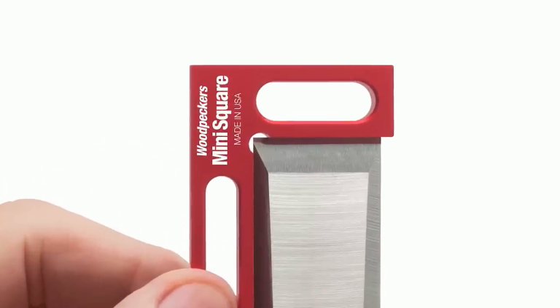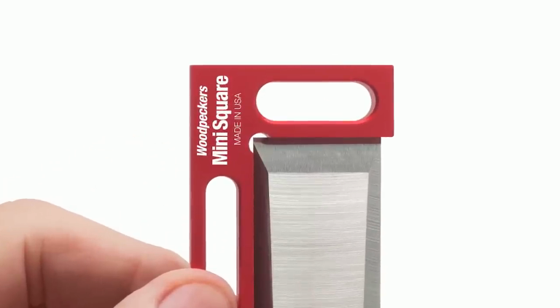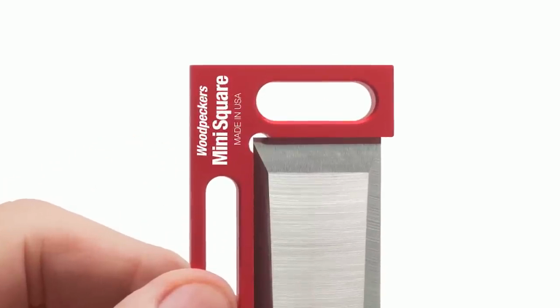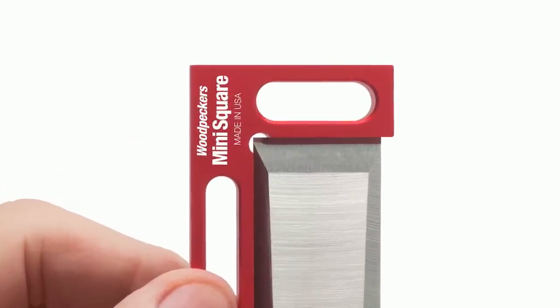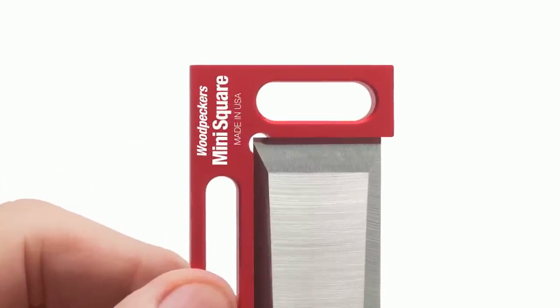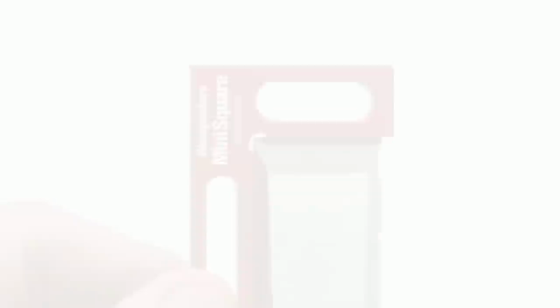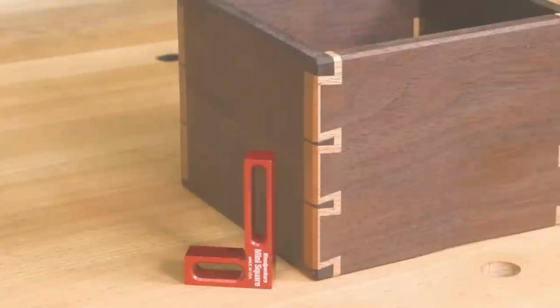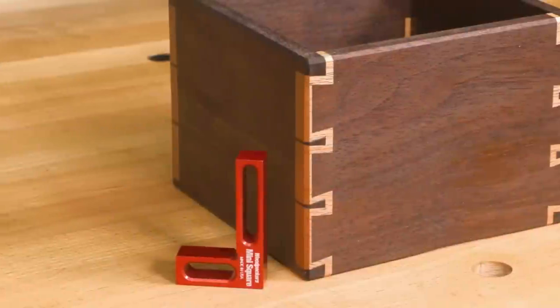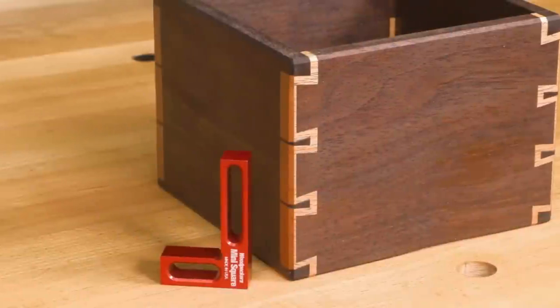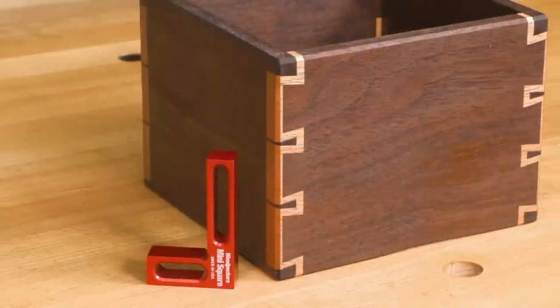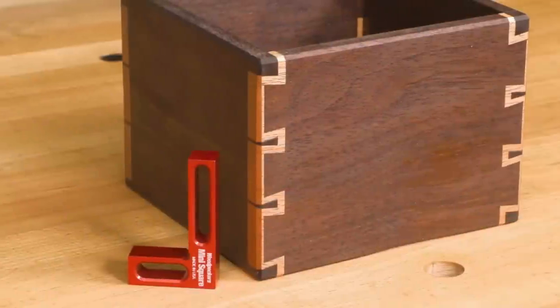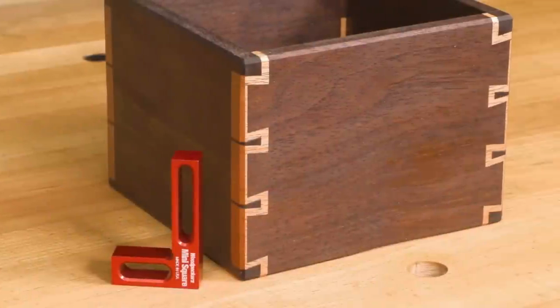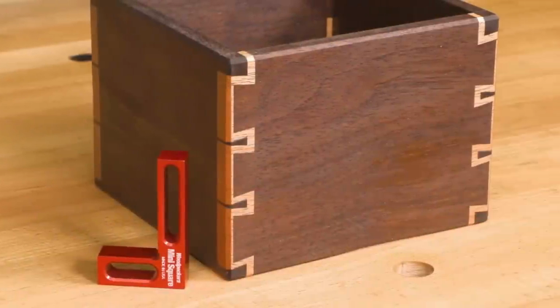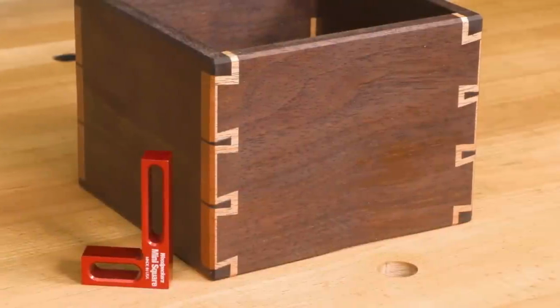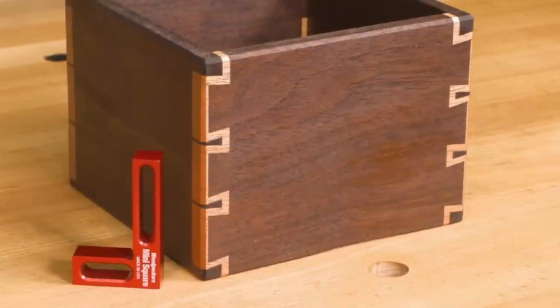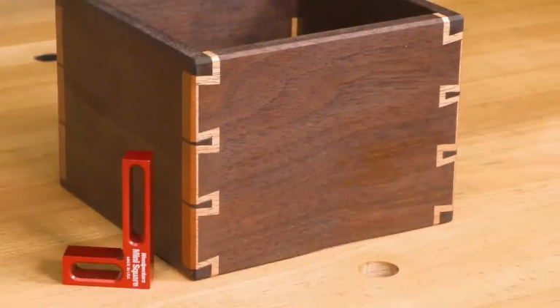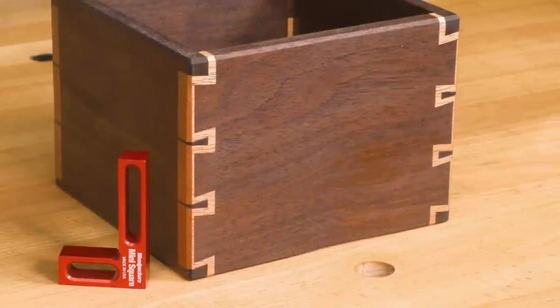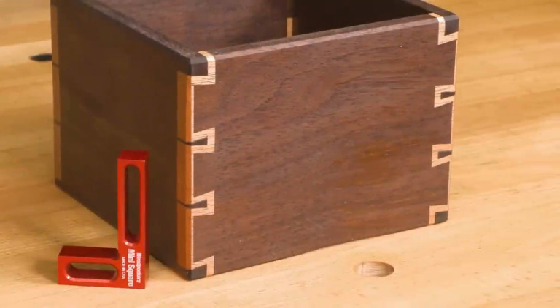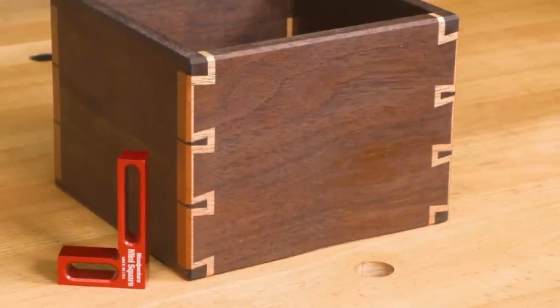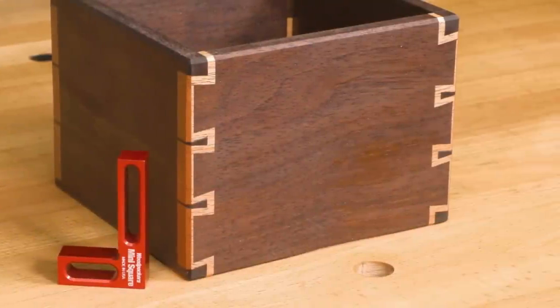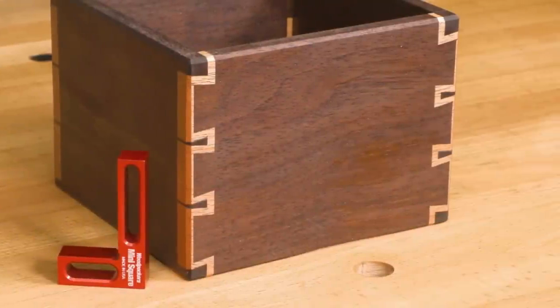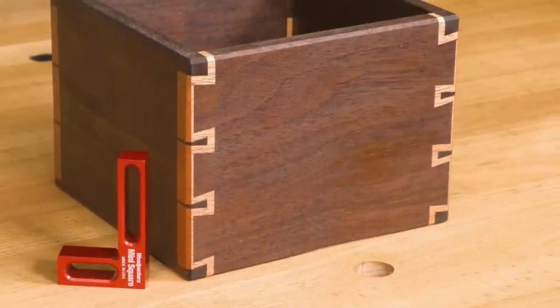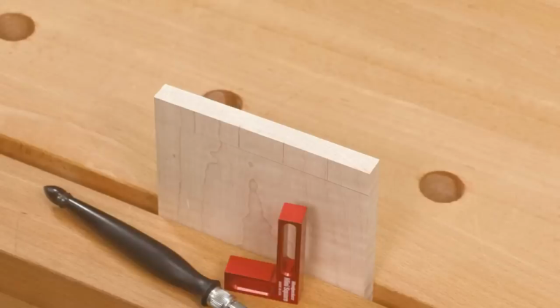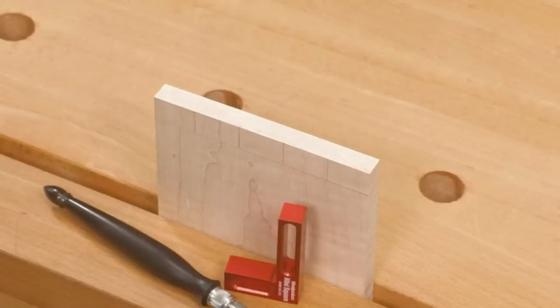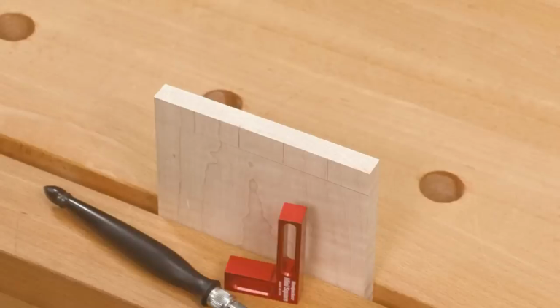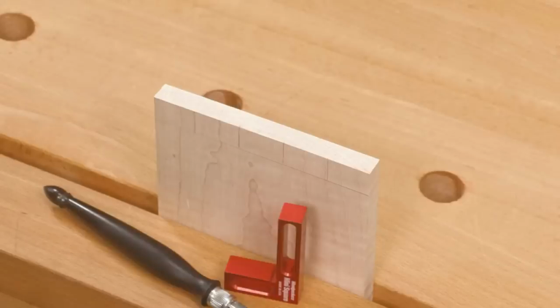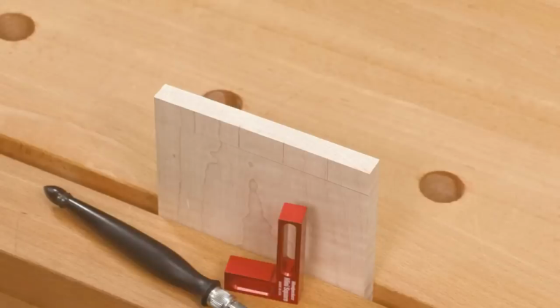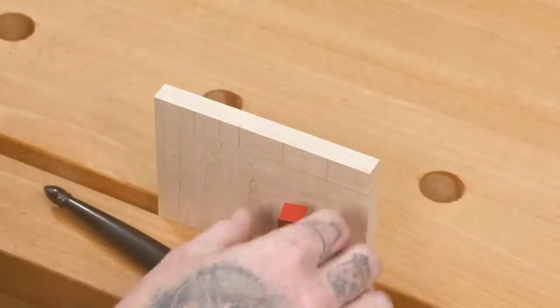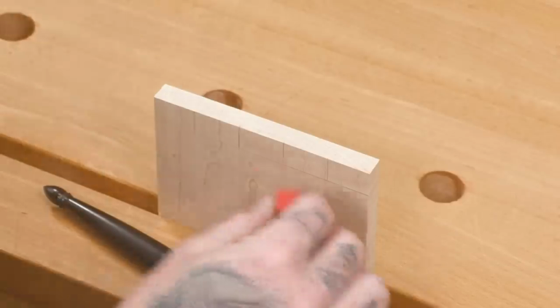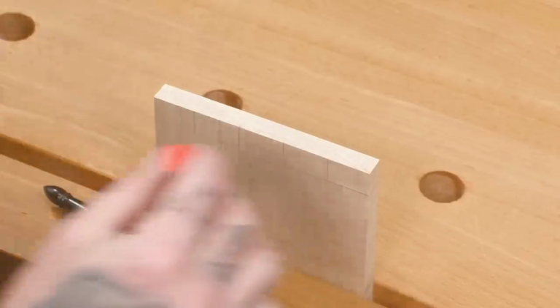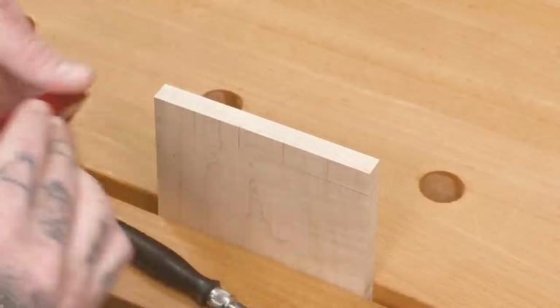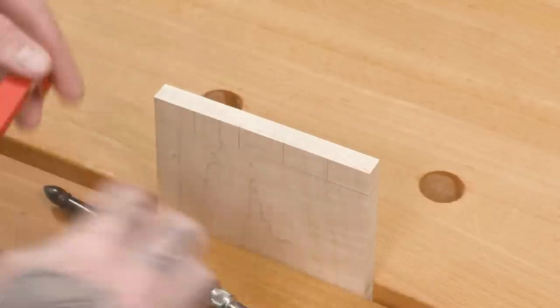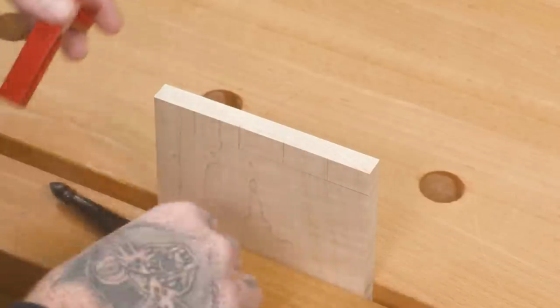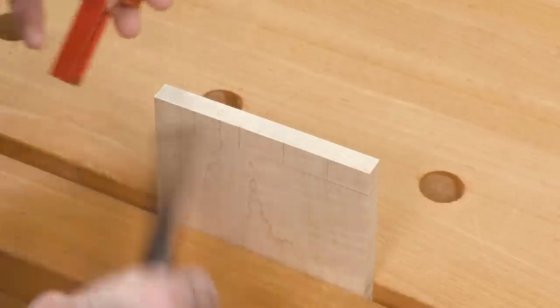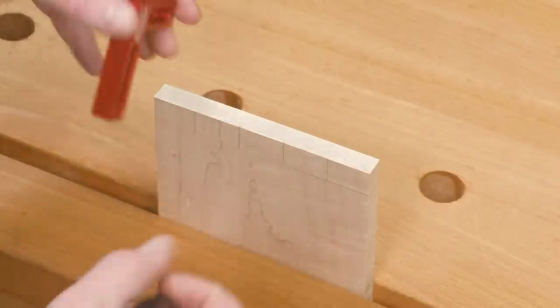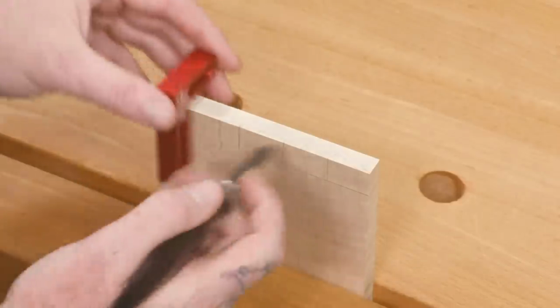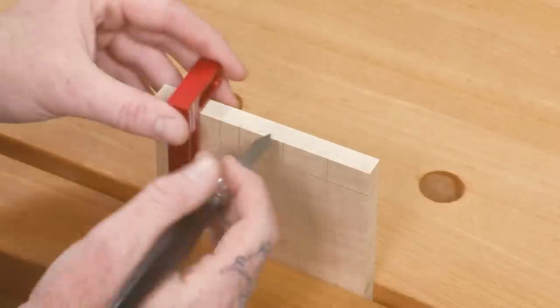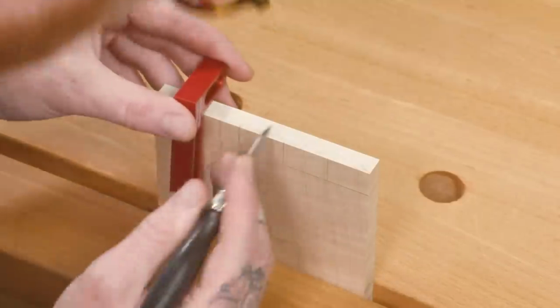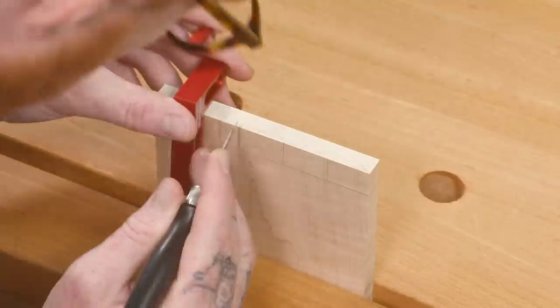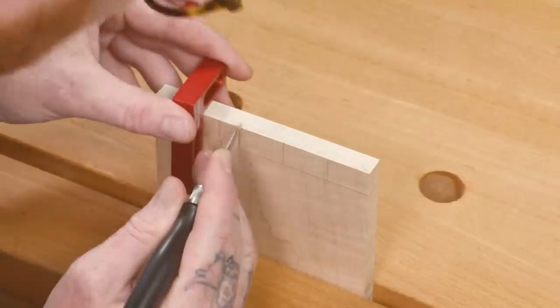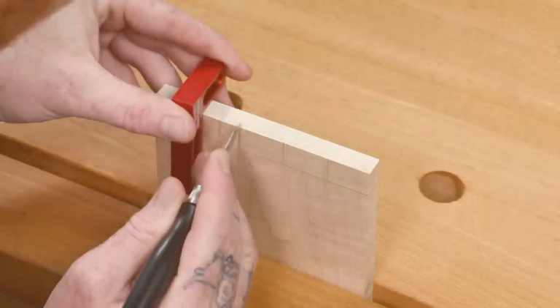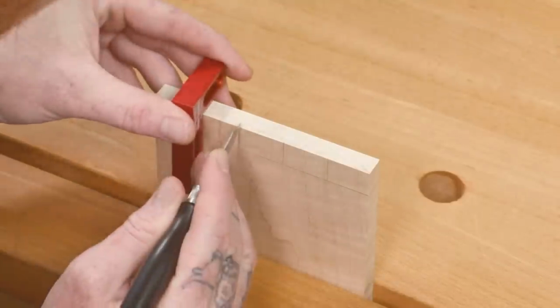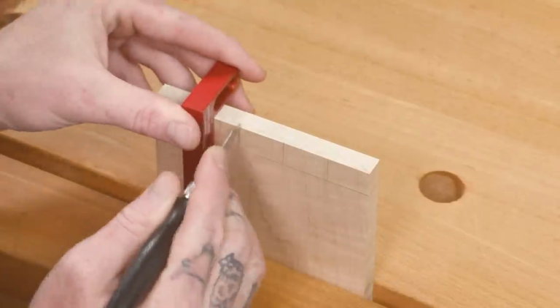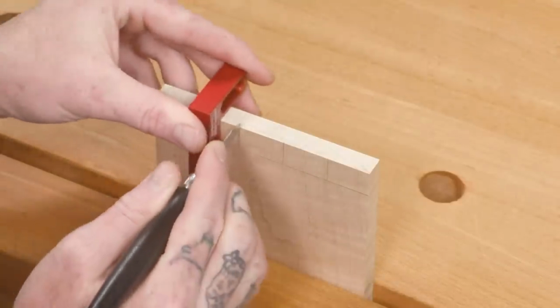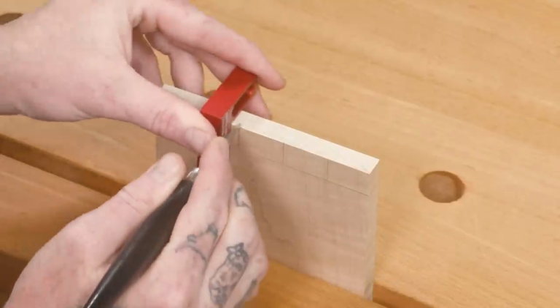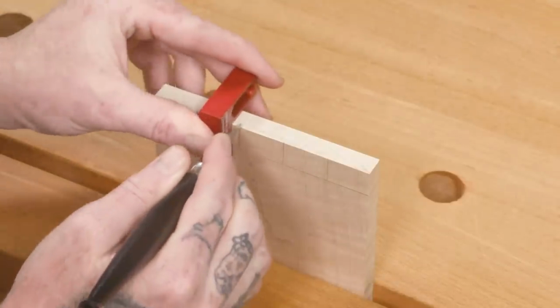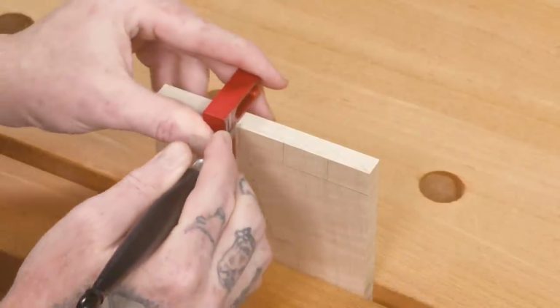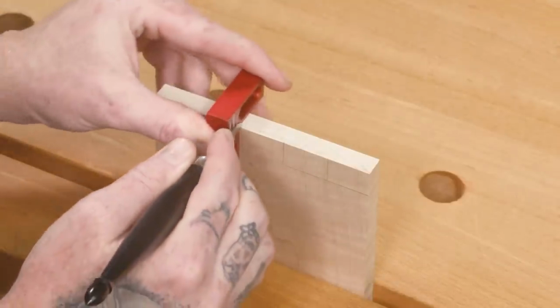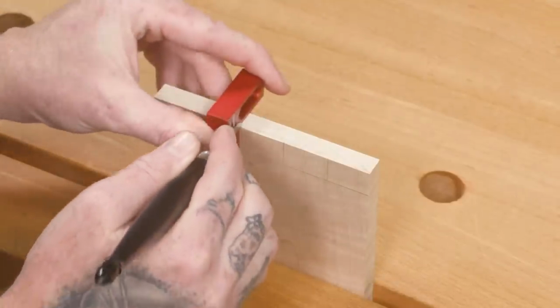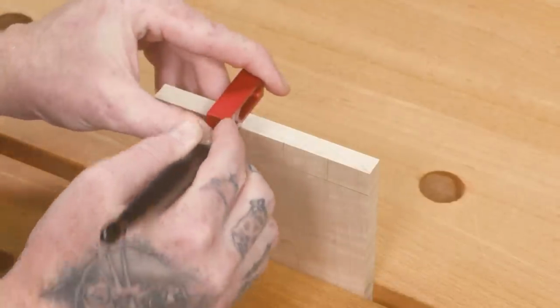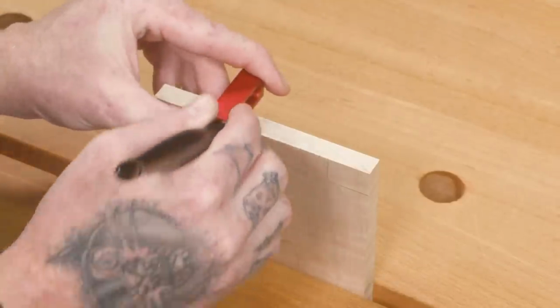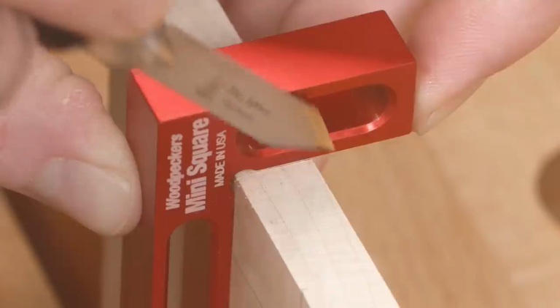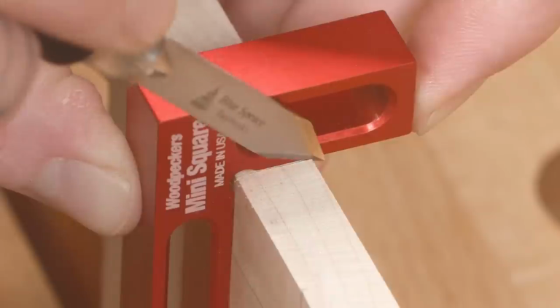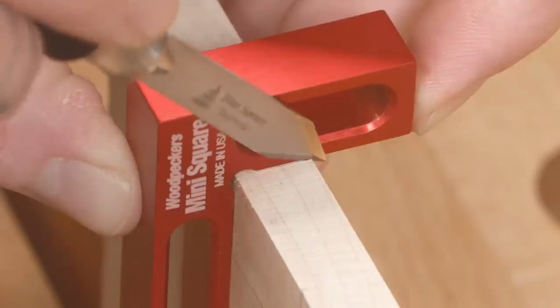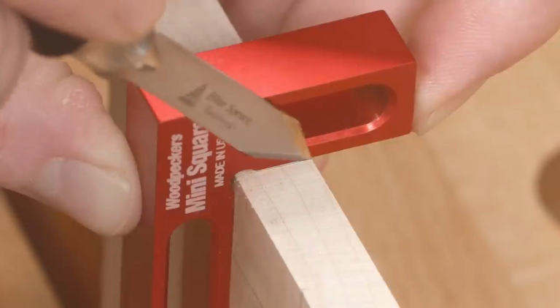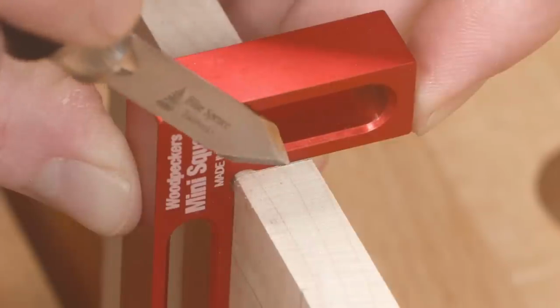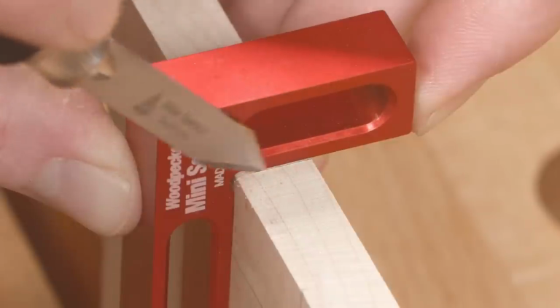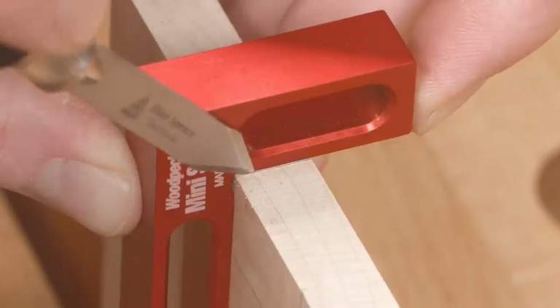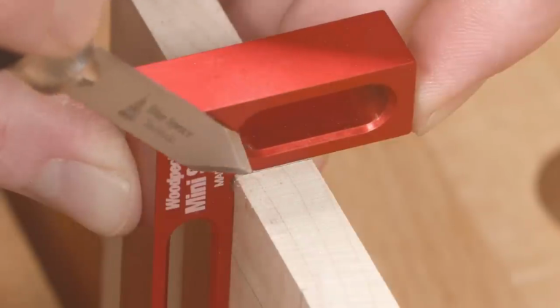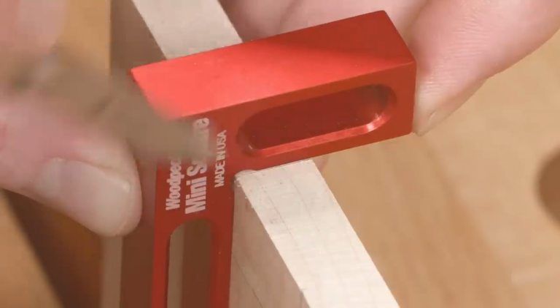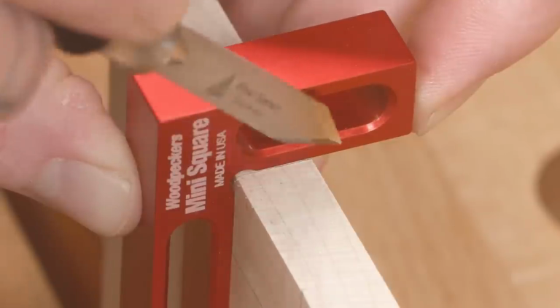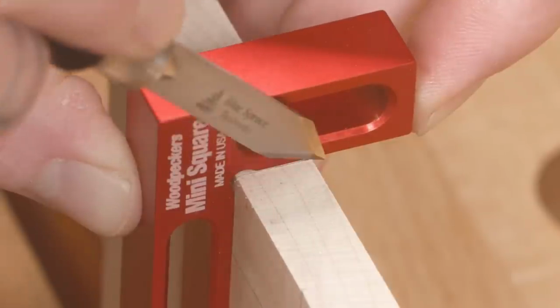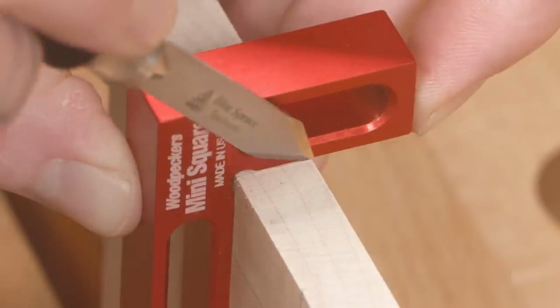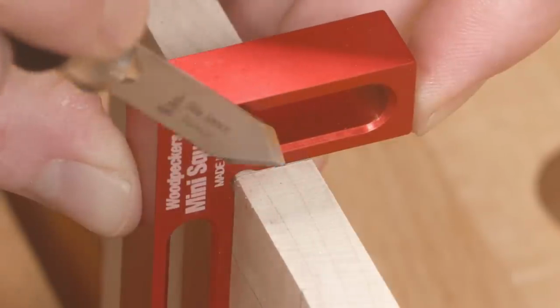The dark red anodized finish makes it easy to detect any gaps. It fits in your pocket or its own custom-fitted tray.